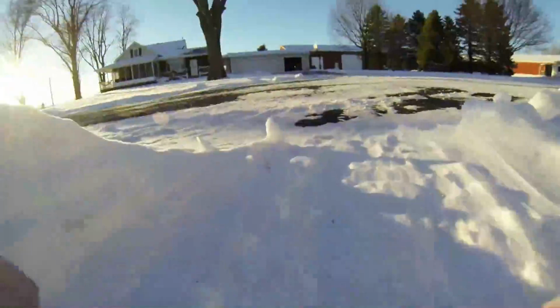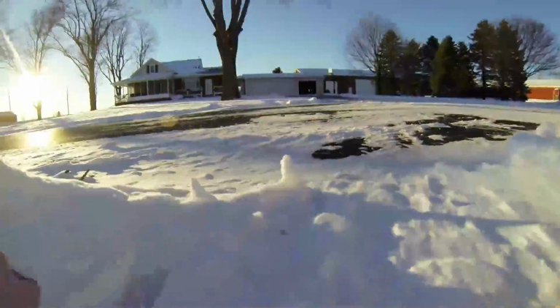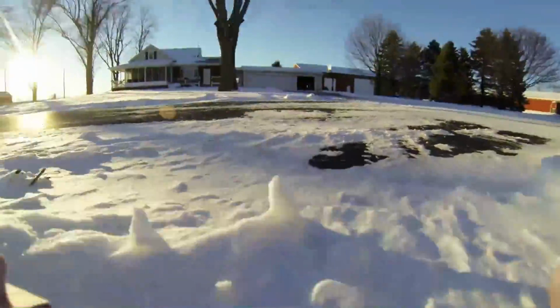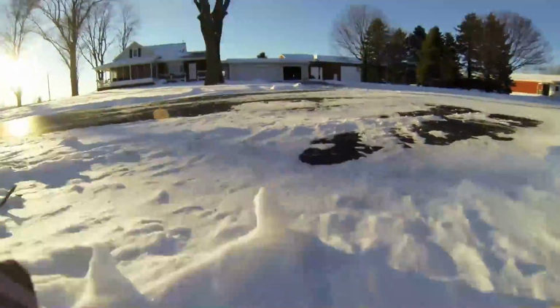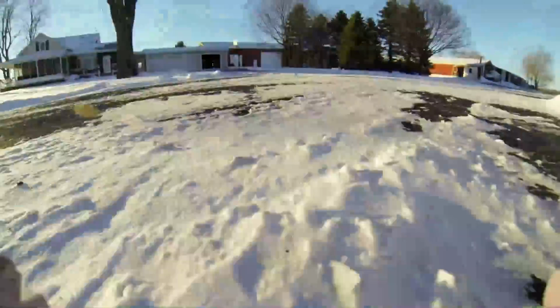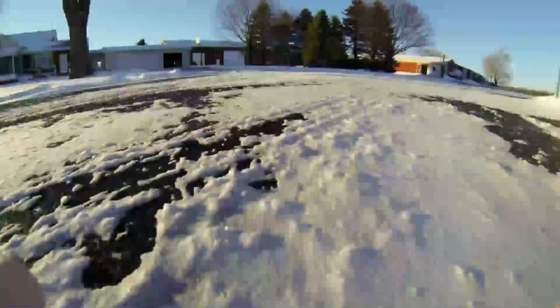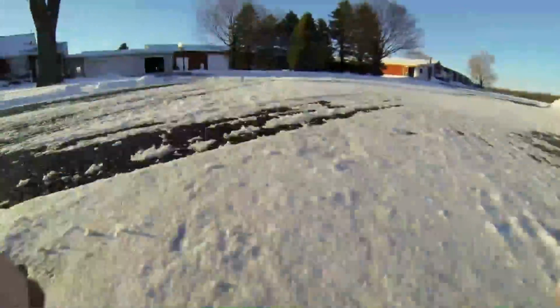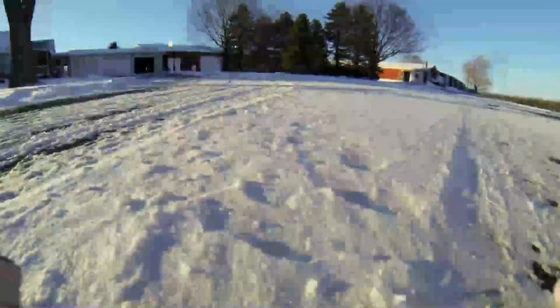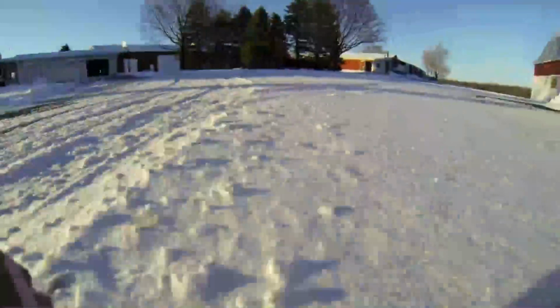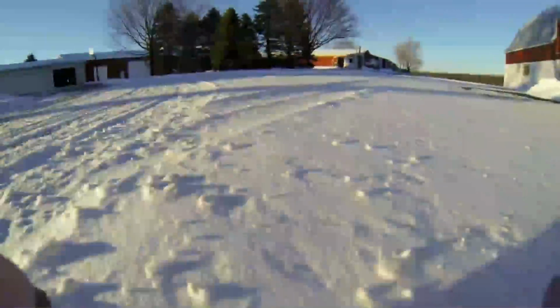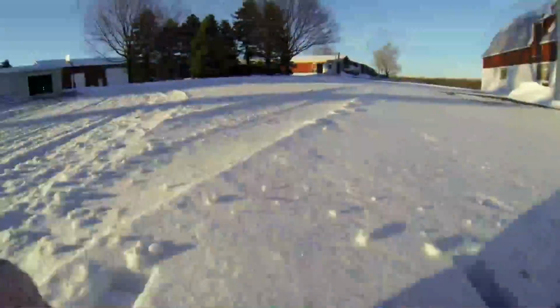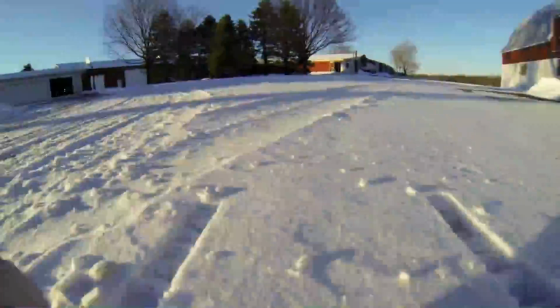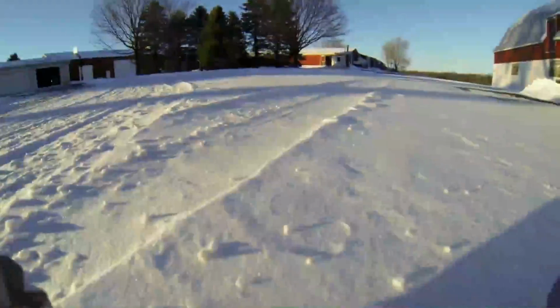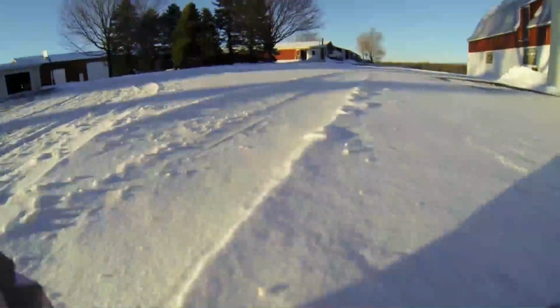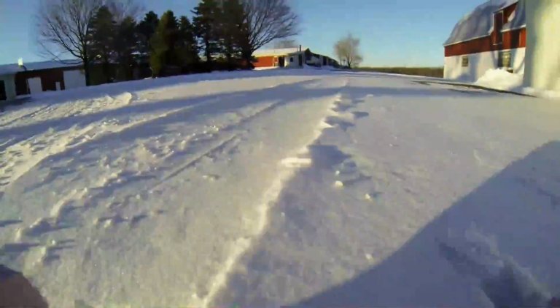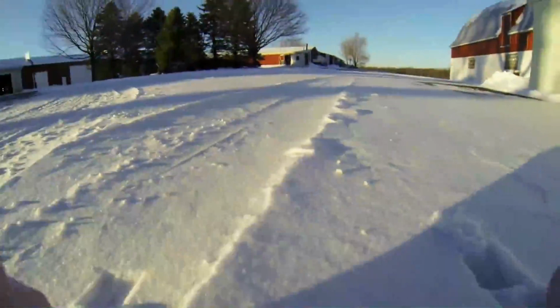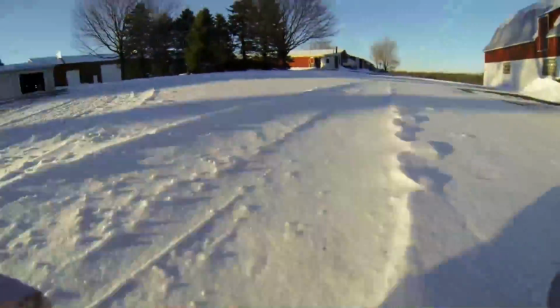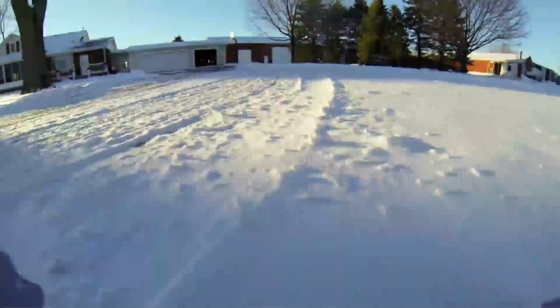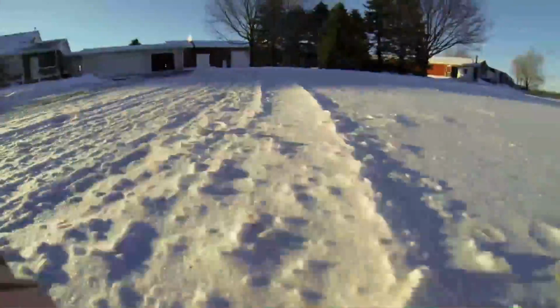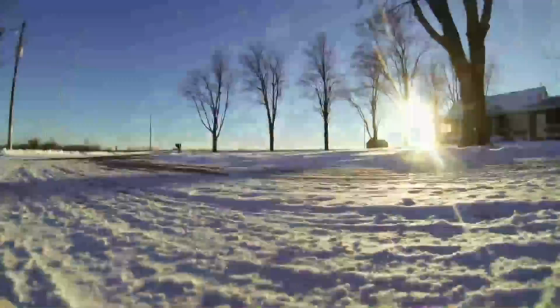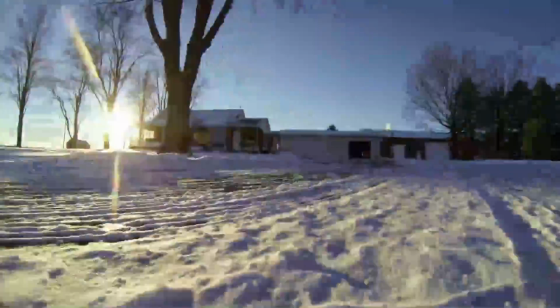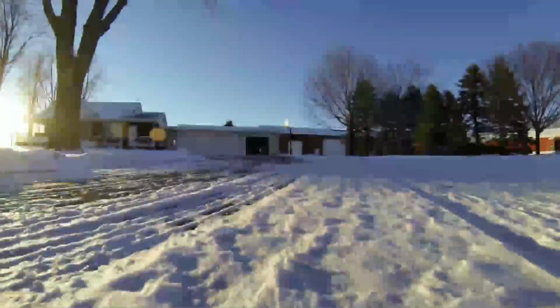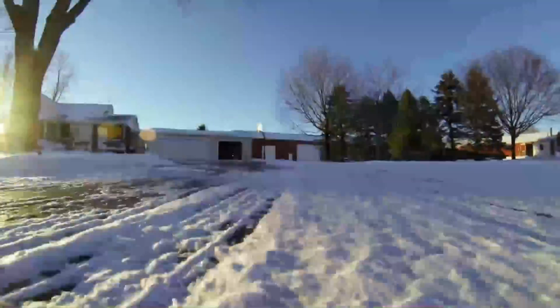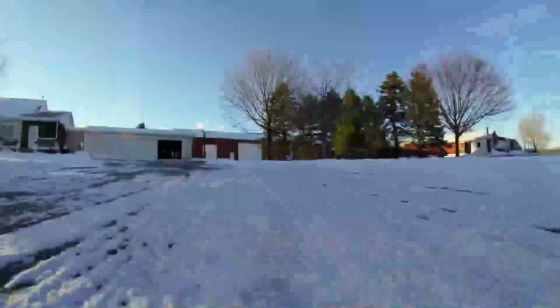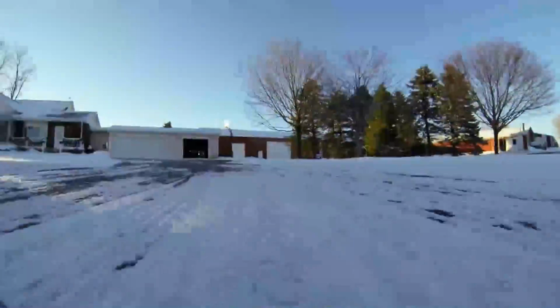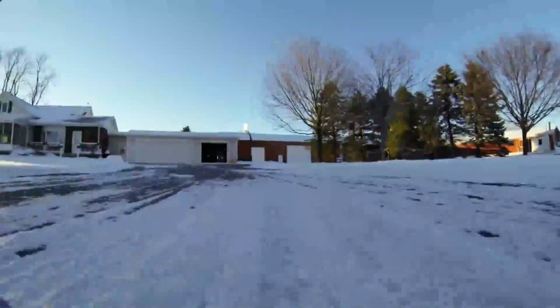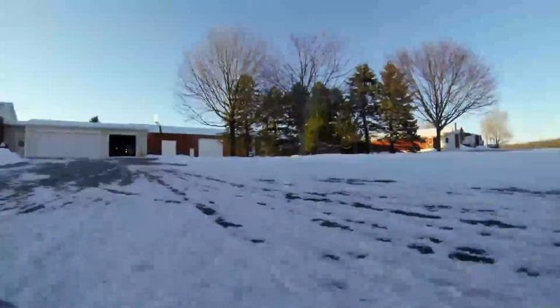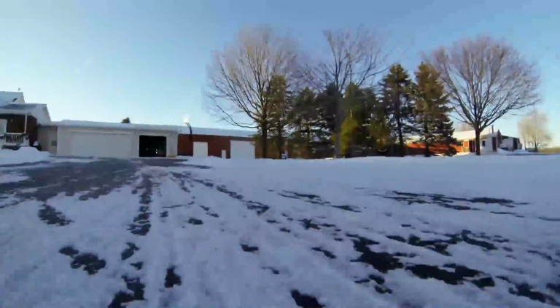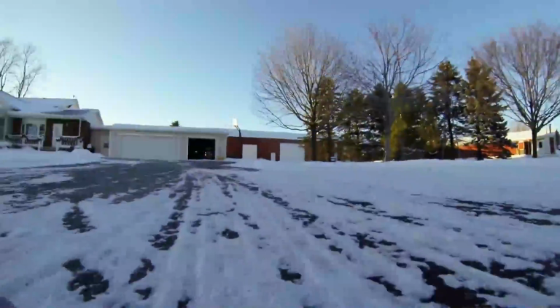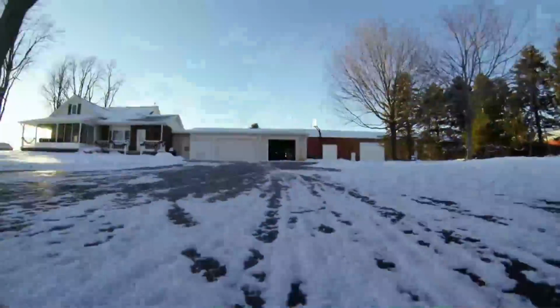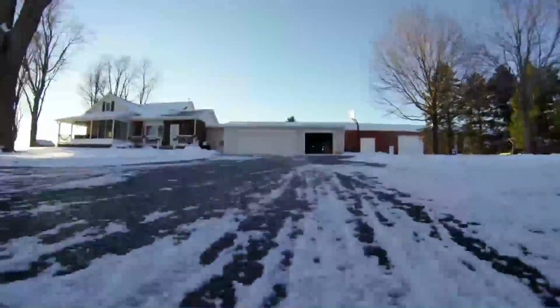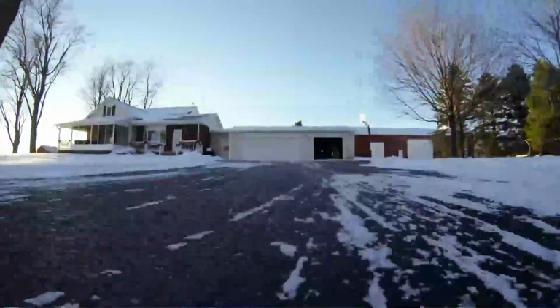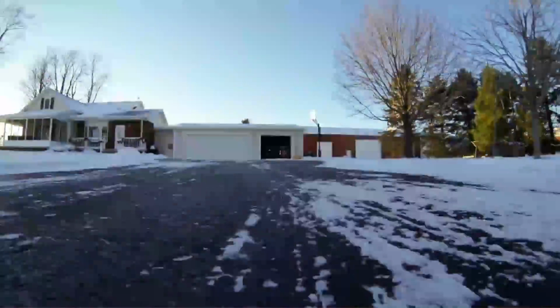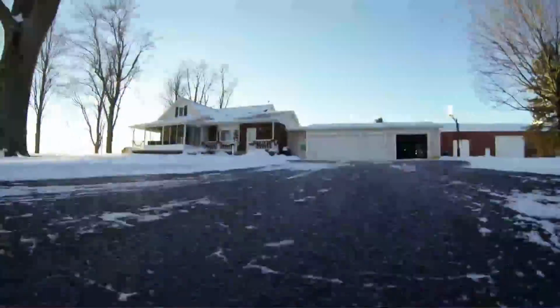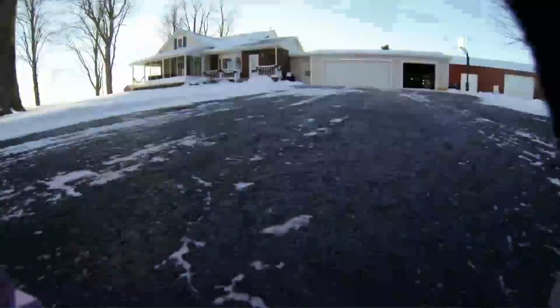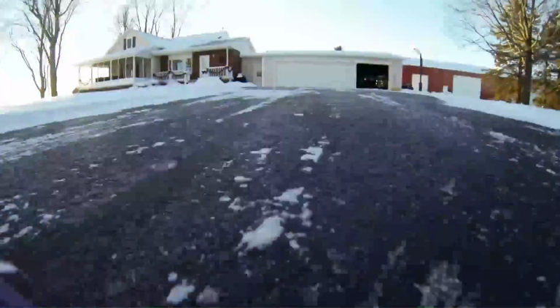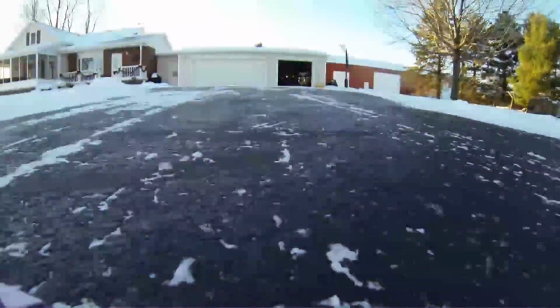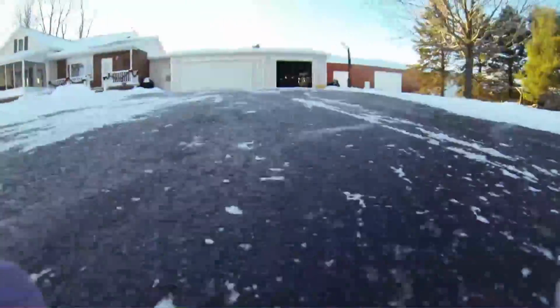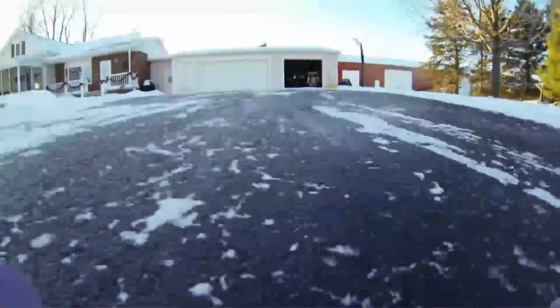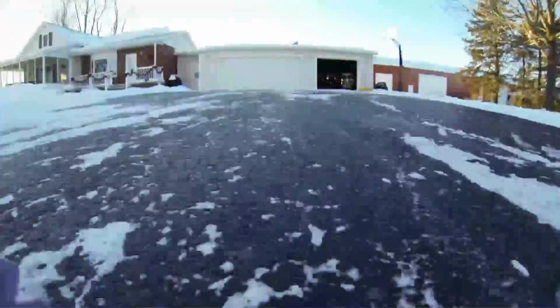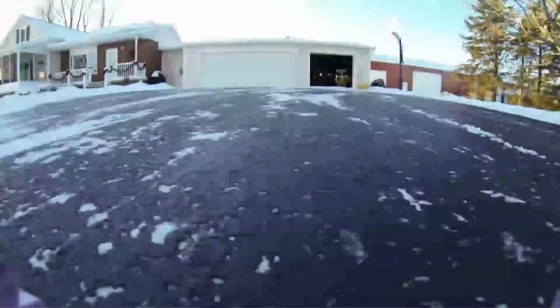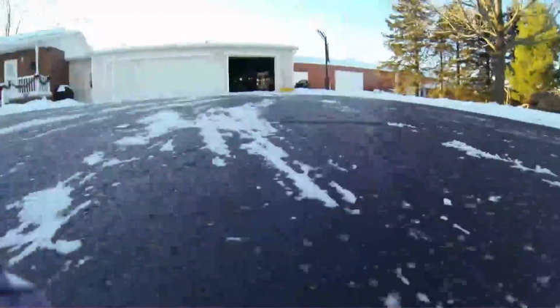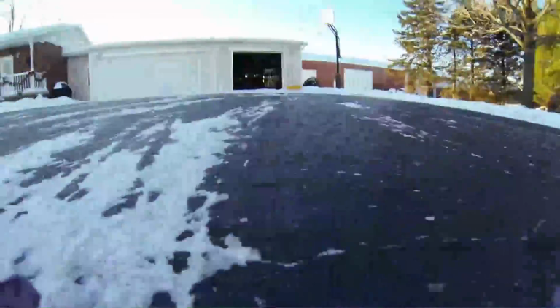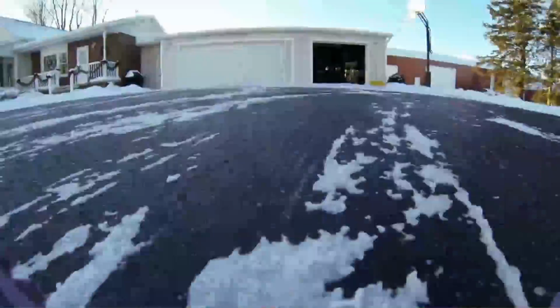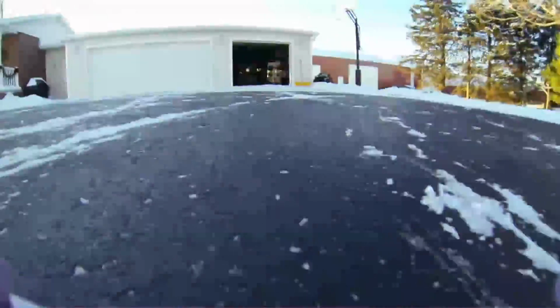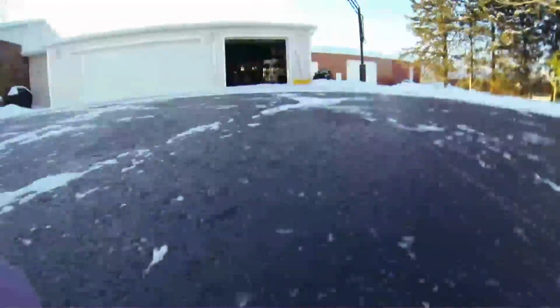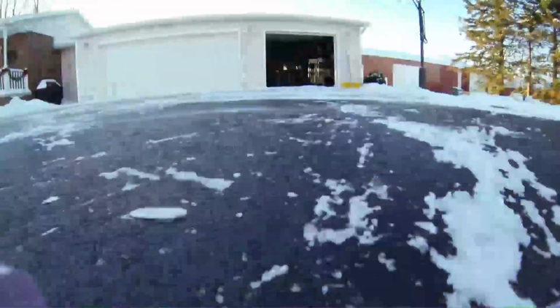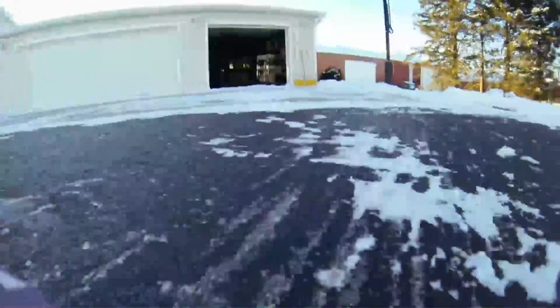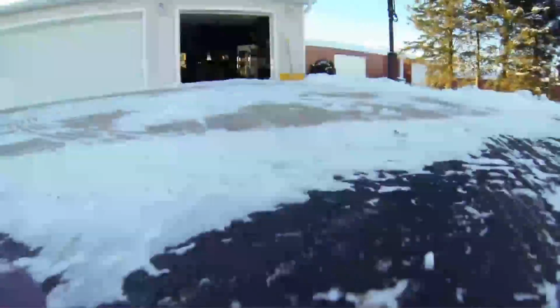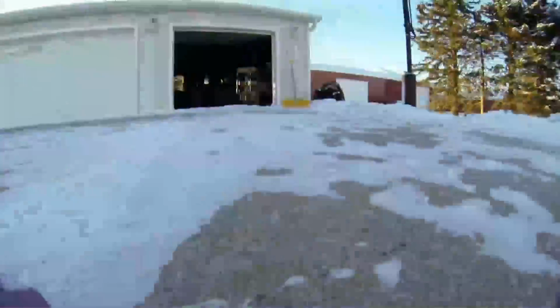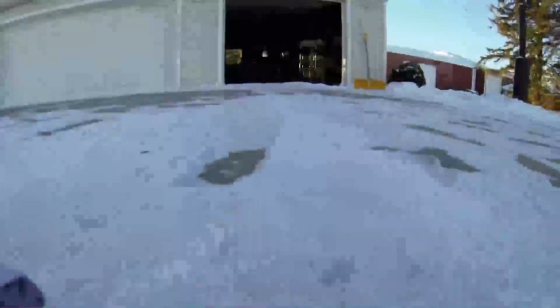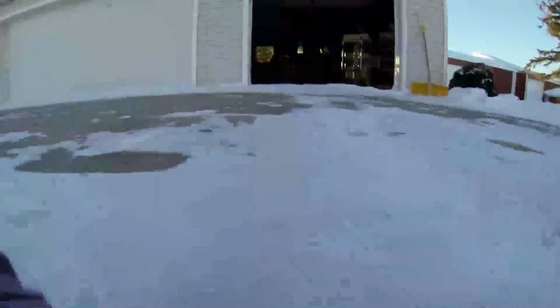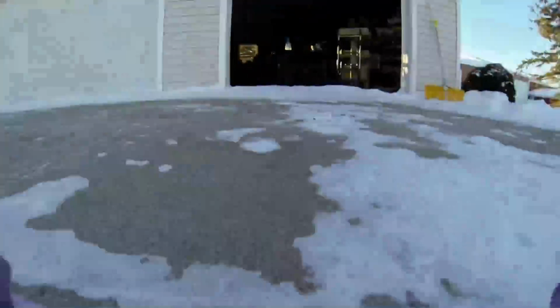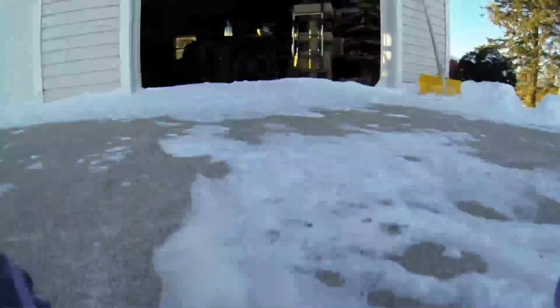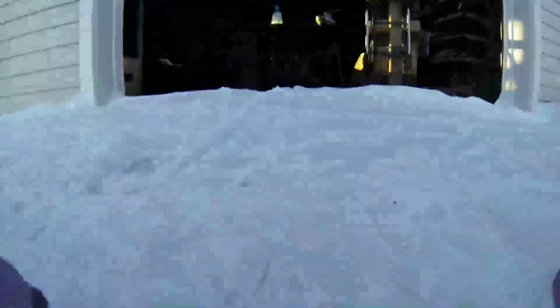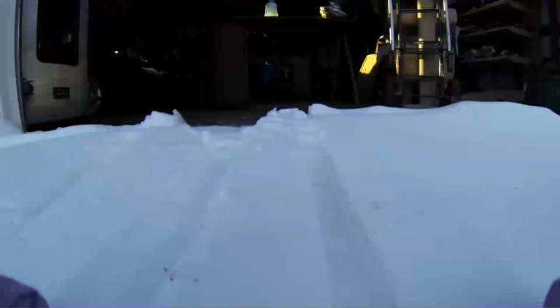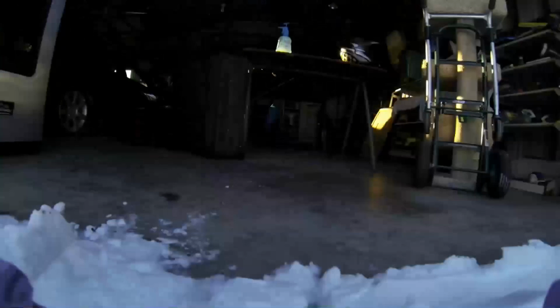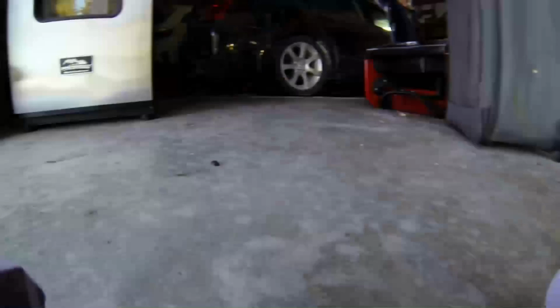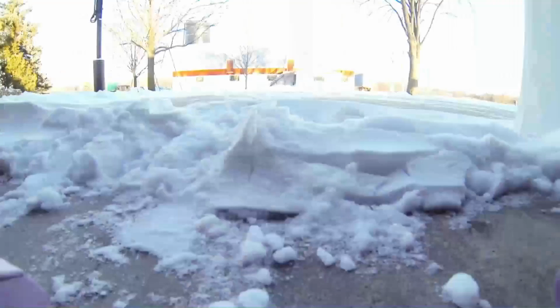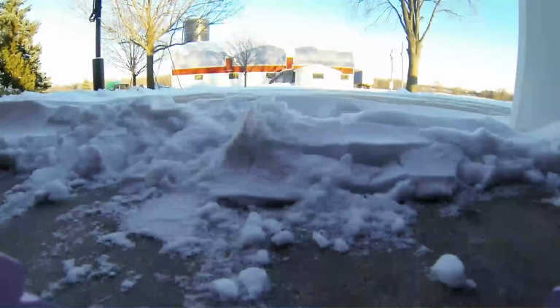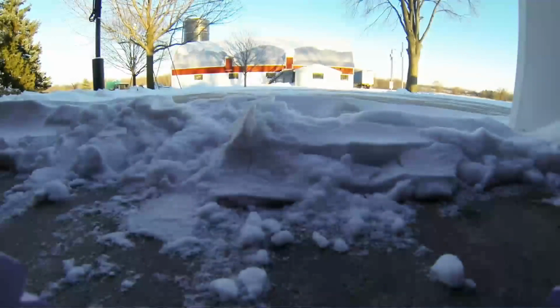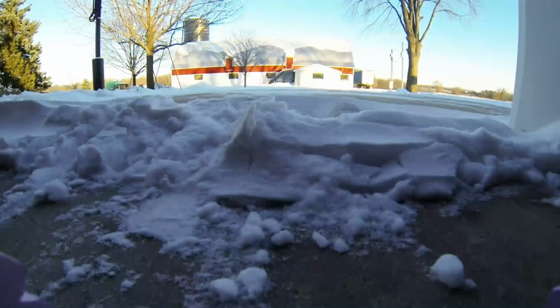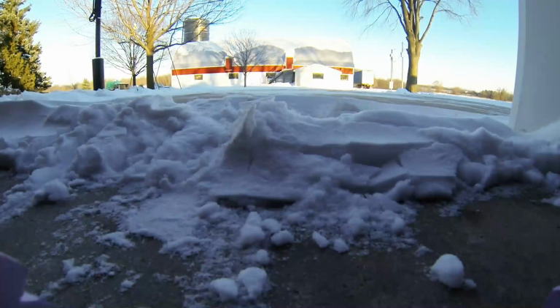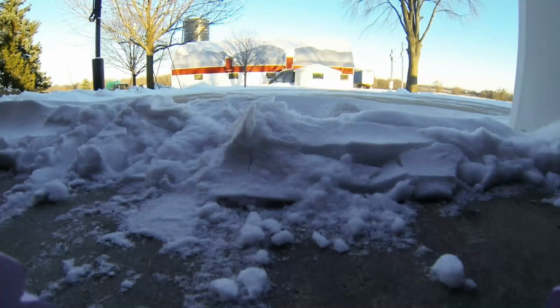The driving footage wasn't the best, but it gives you an idea of the rover. If you end up building this, let me know — I would love to hear about it. Thanks for watching, and I hope you enjoyed.